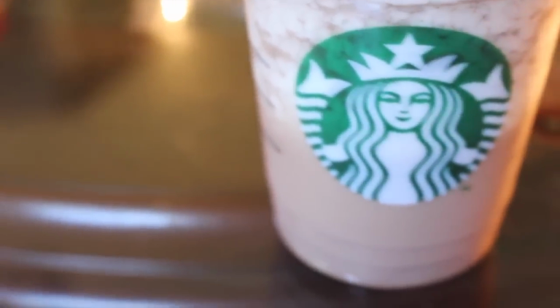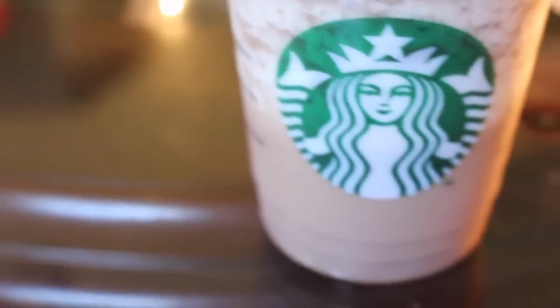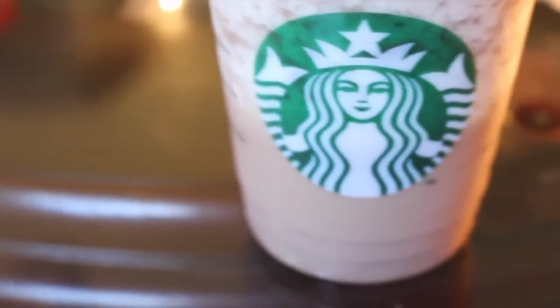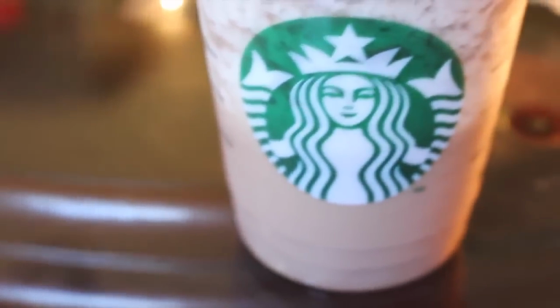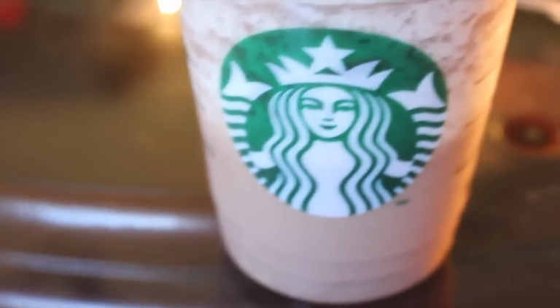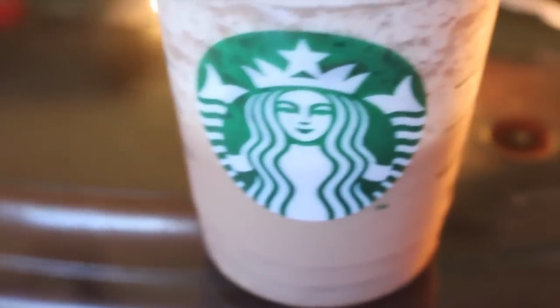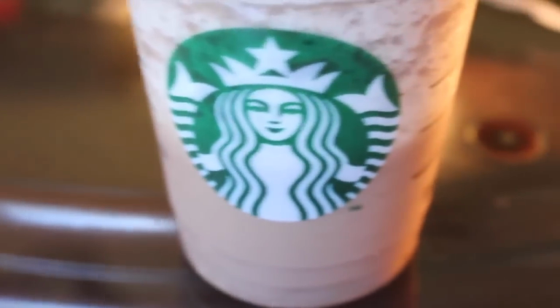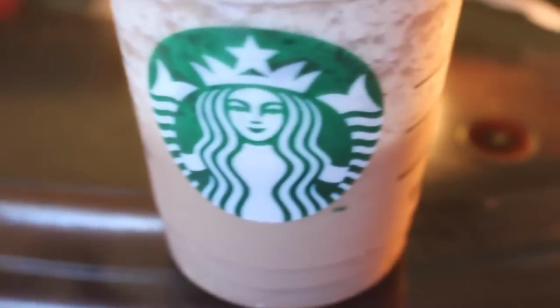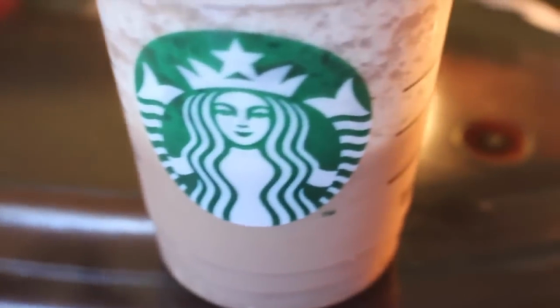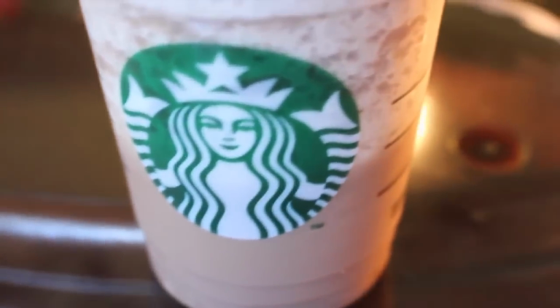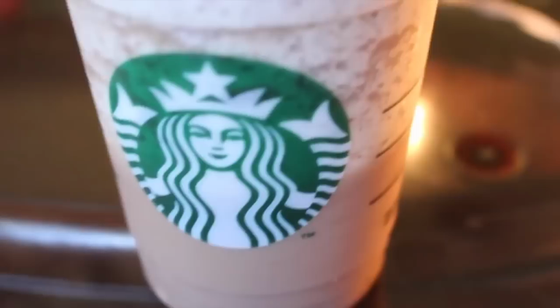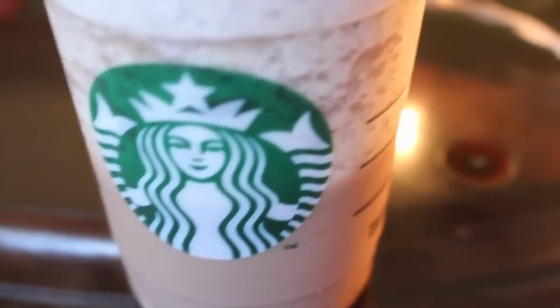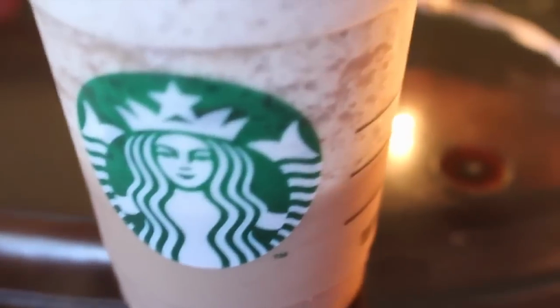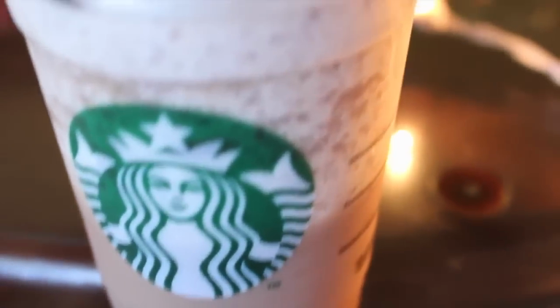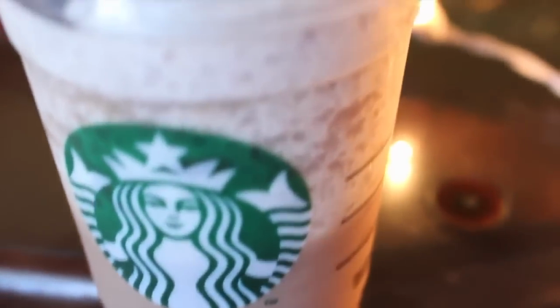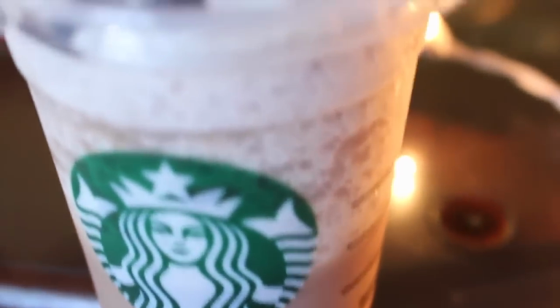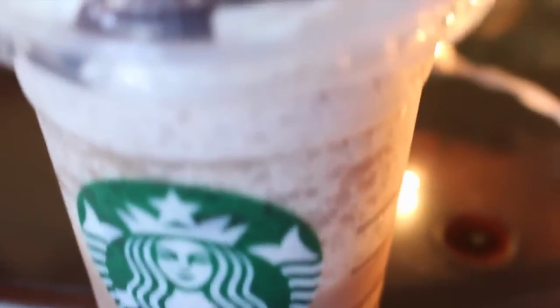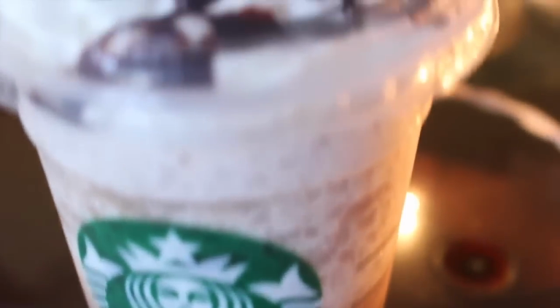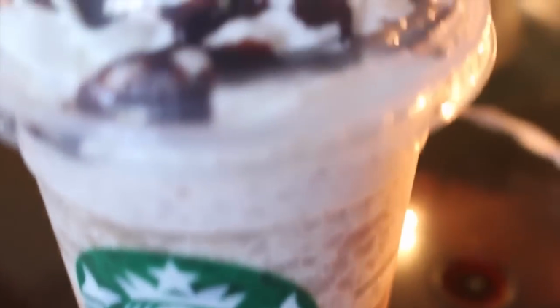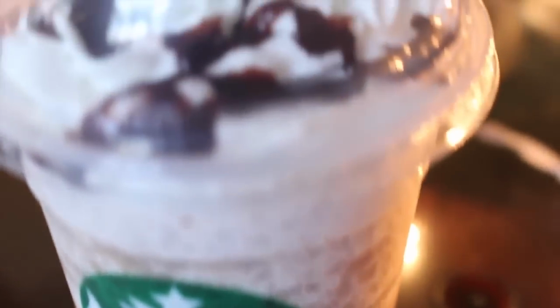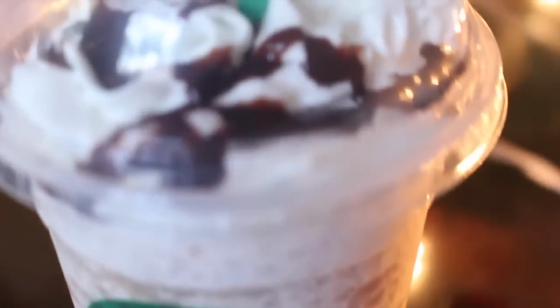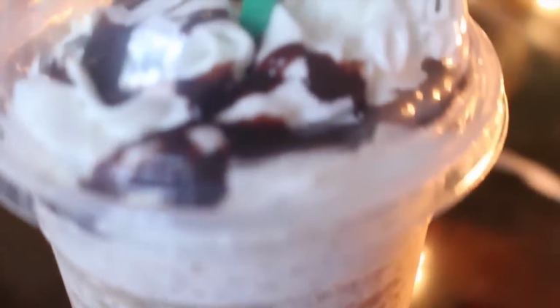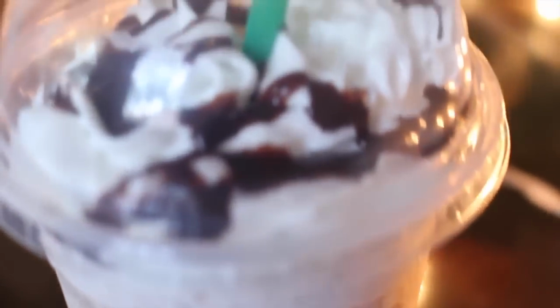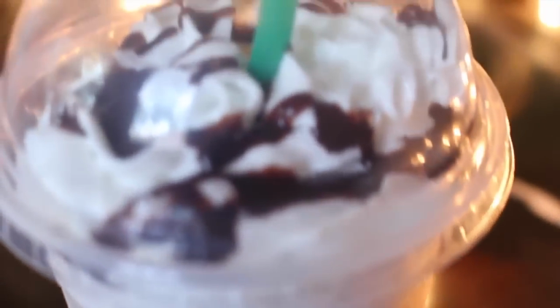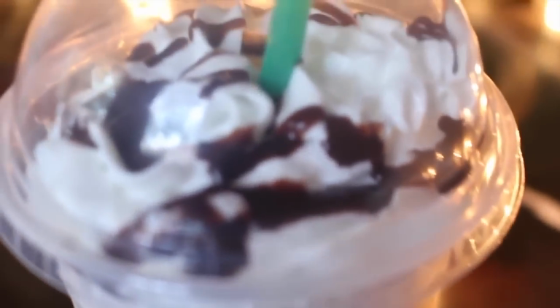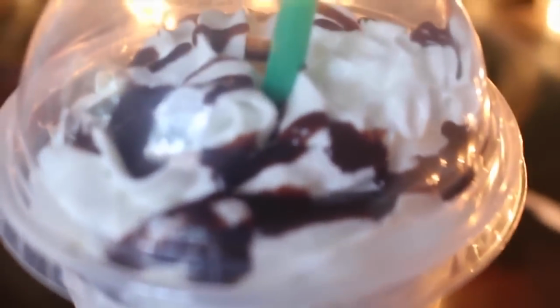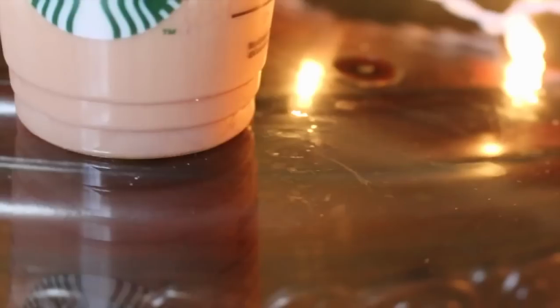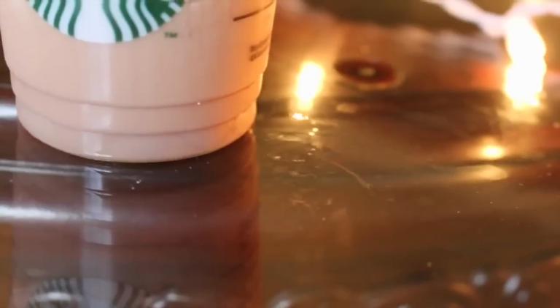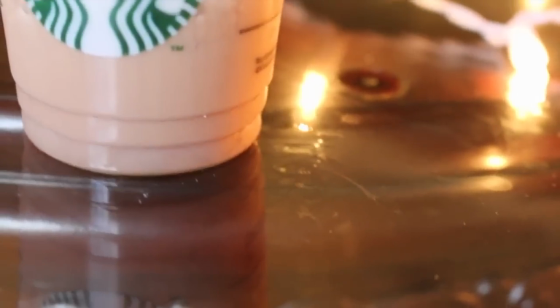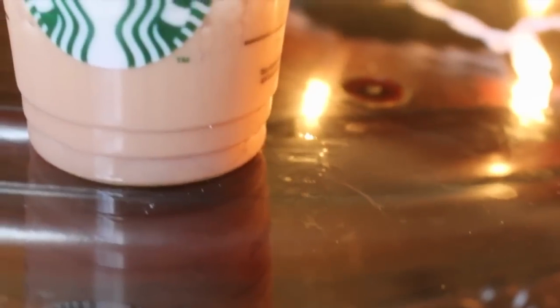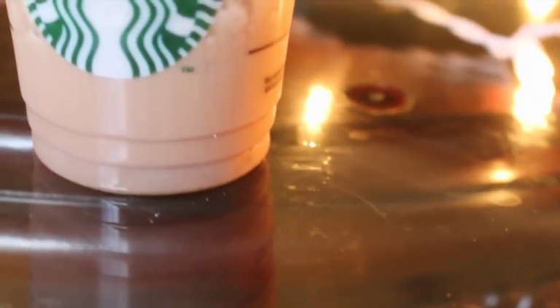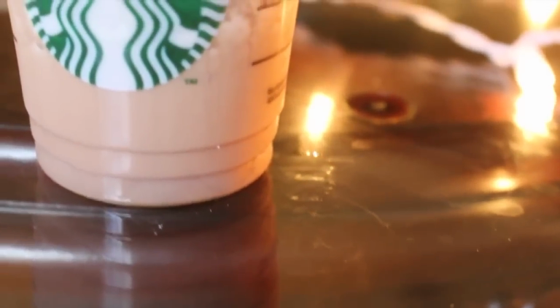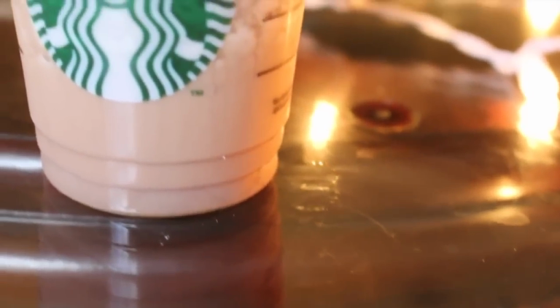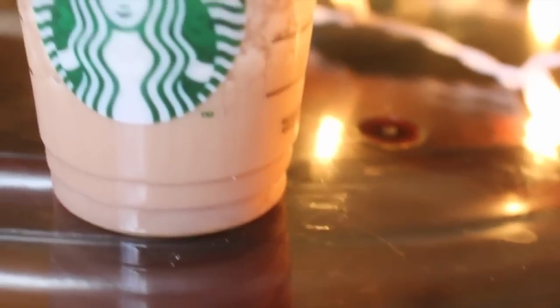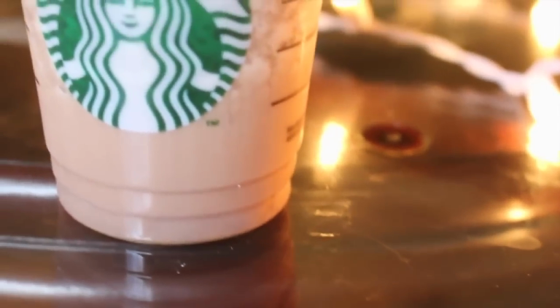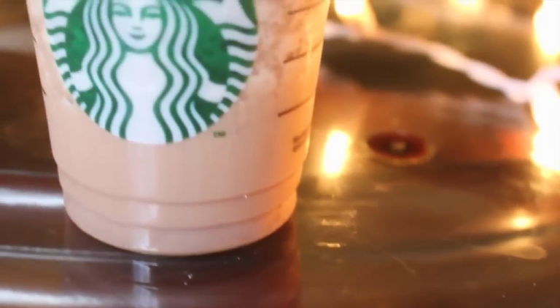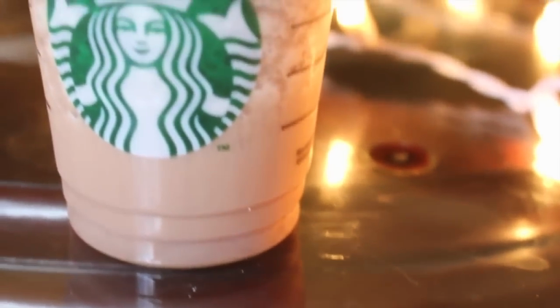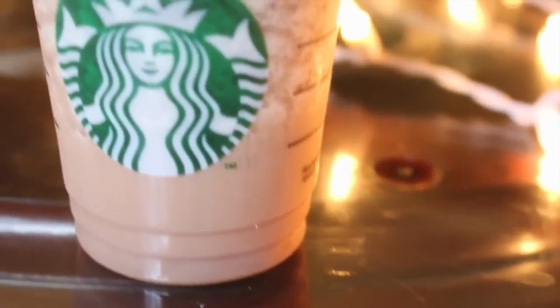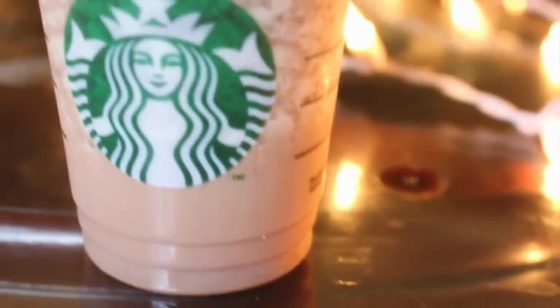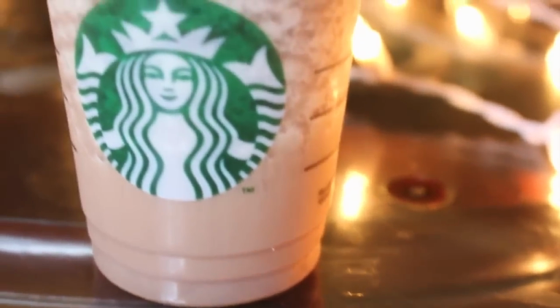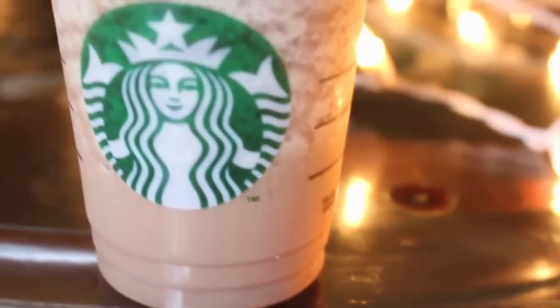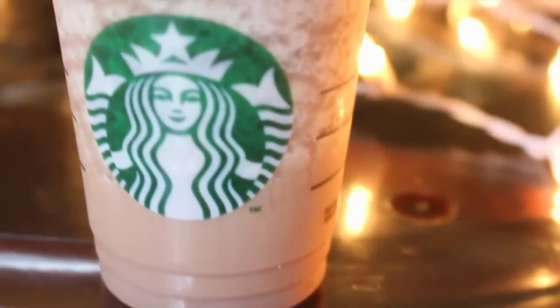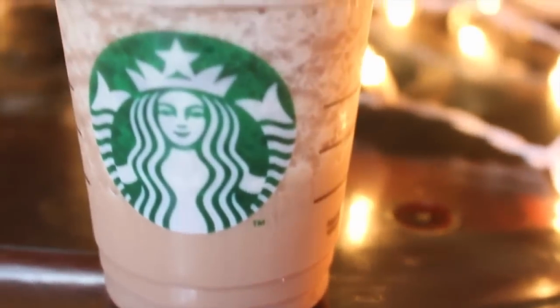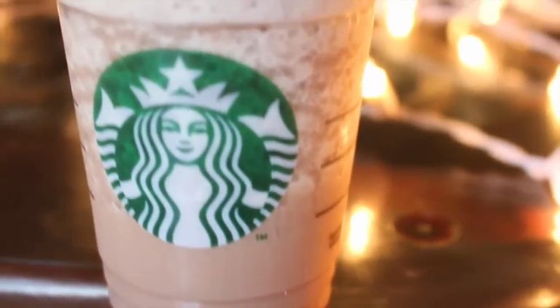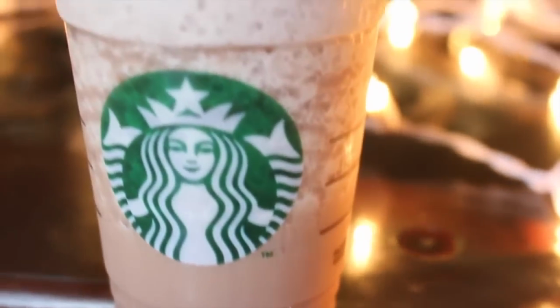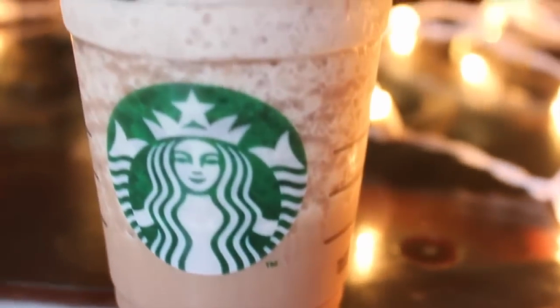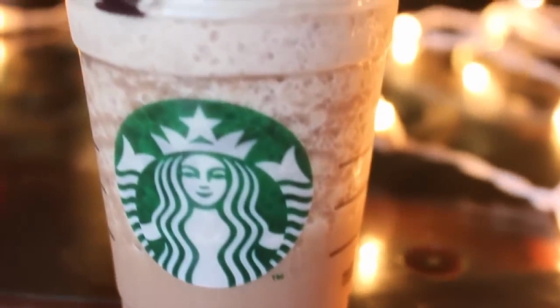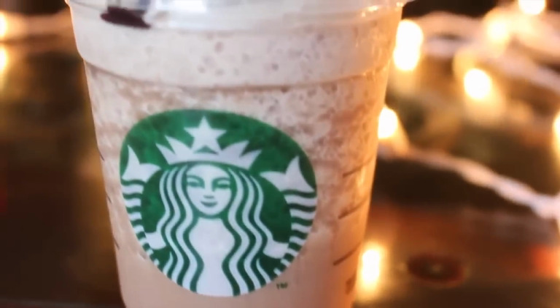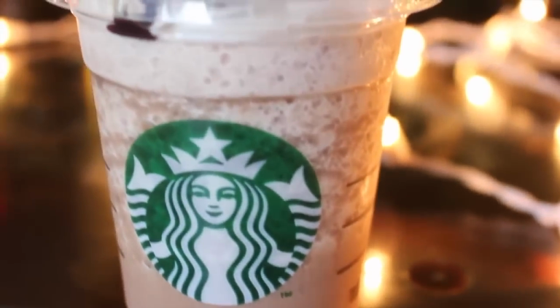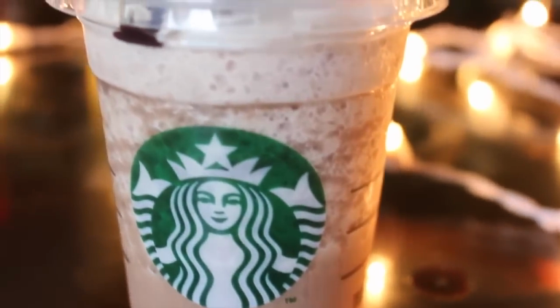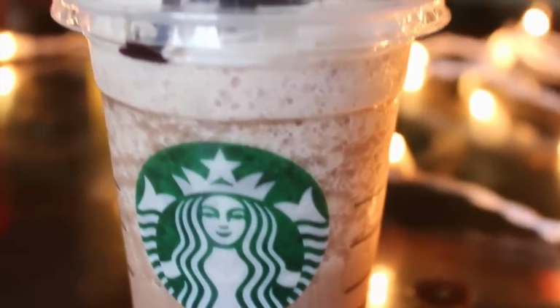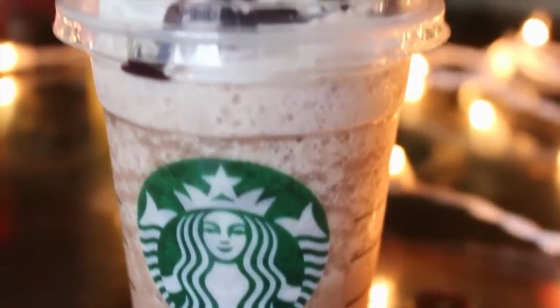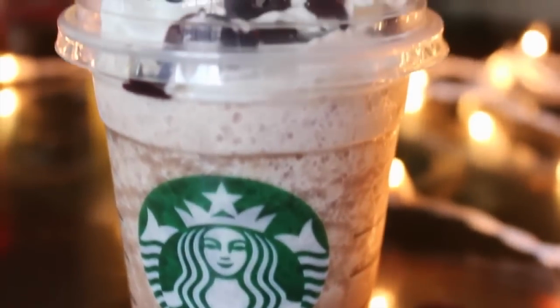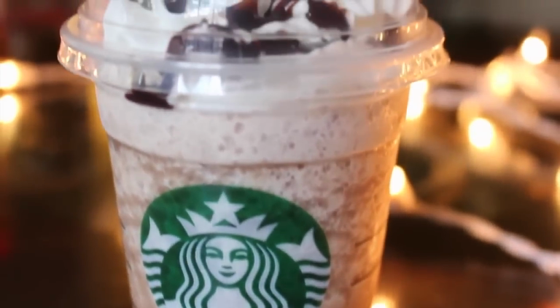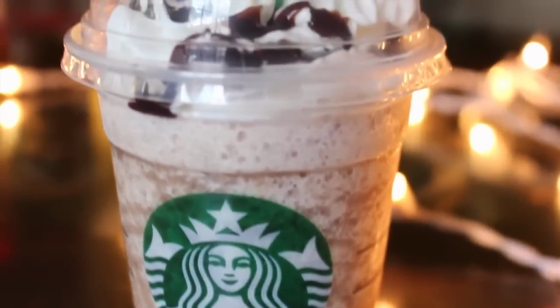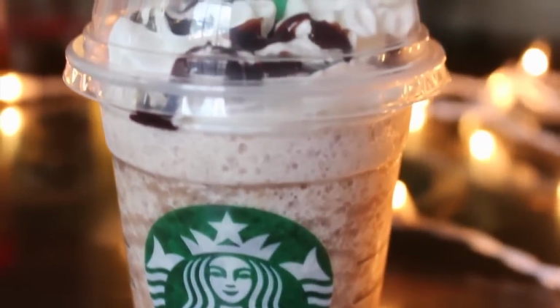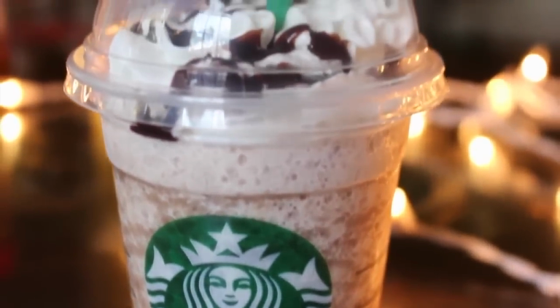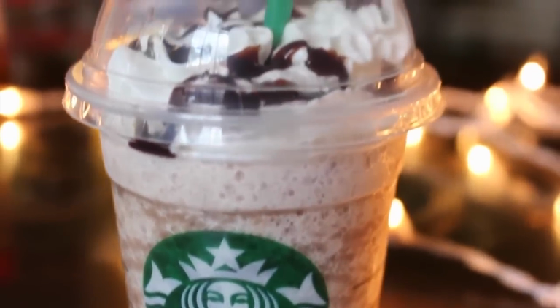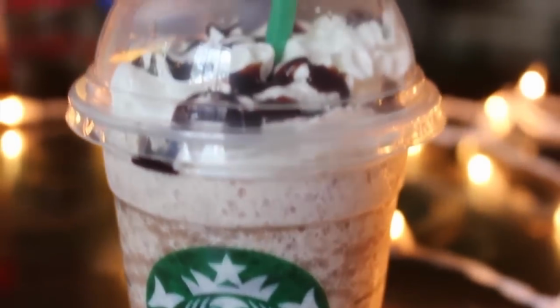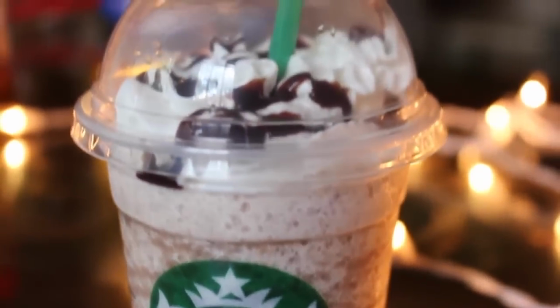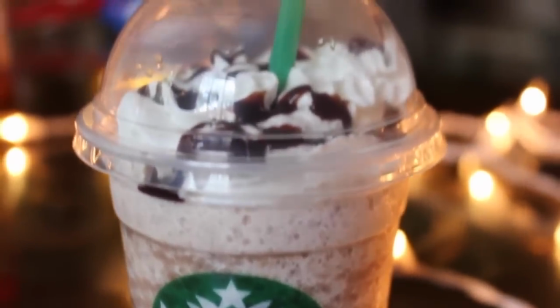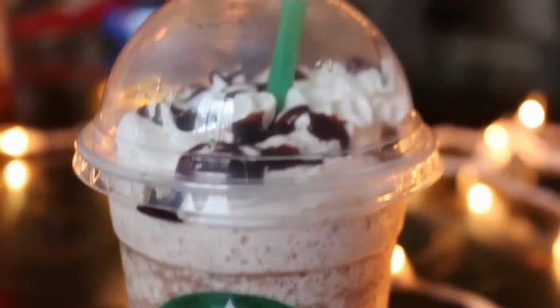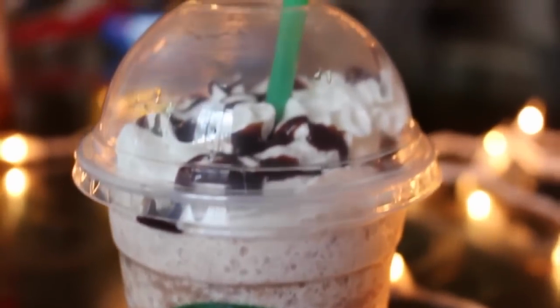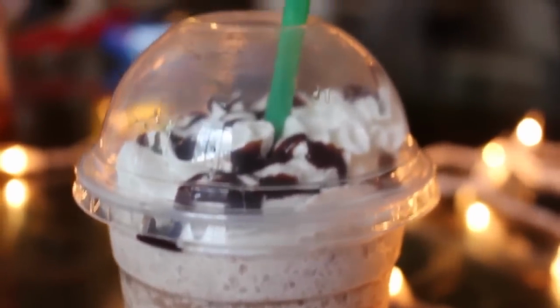And there is the finished double chocolate chip frappuccino. This is definitely my favorite and I really like how it turned out. My friend drank it and she said it was delicious, so you should totally try this out.